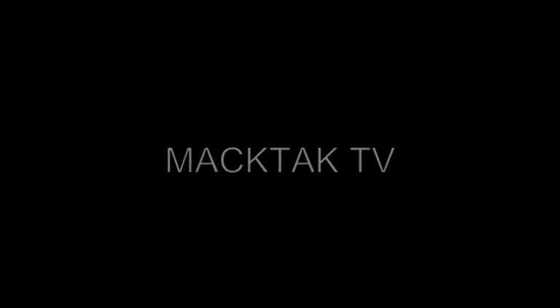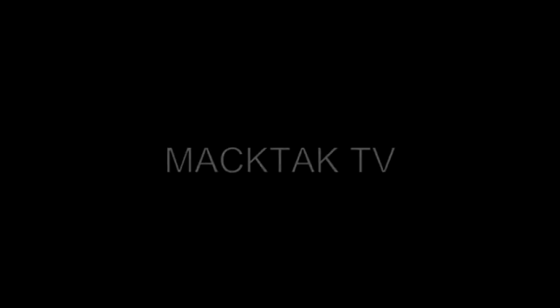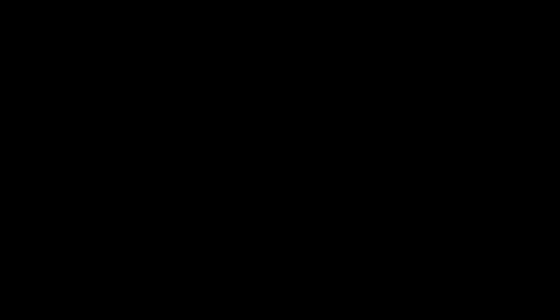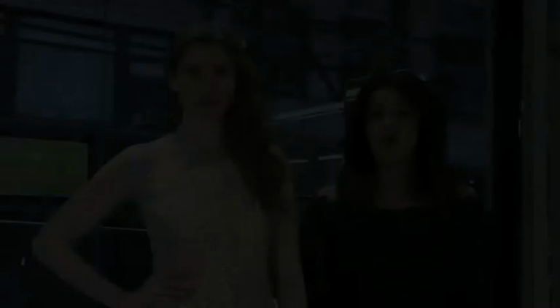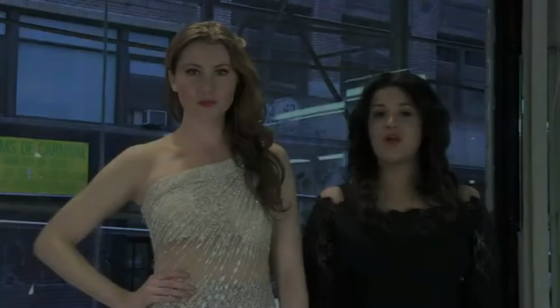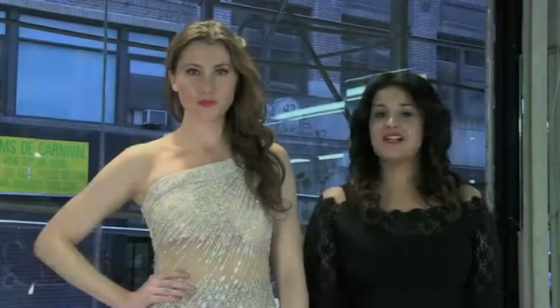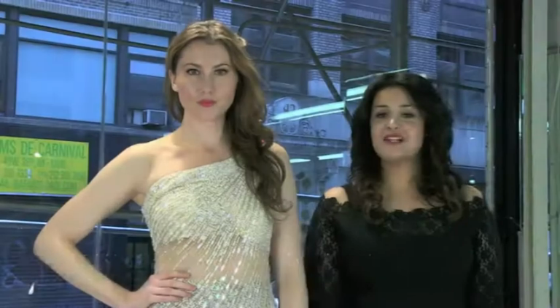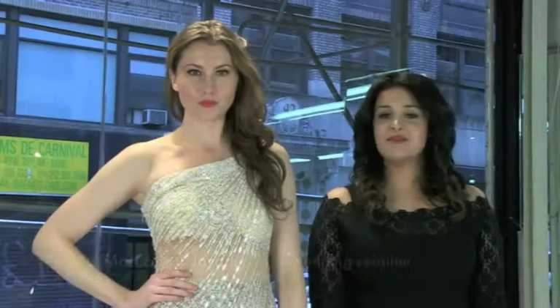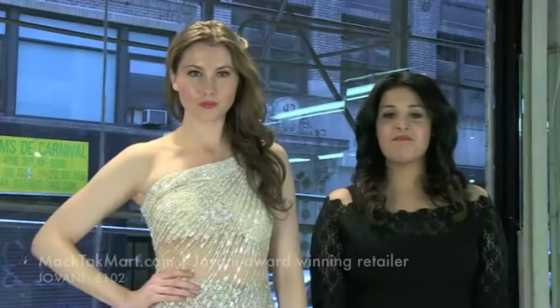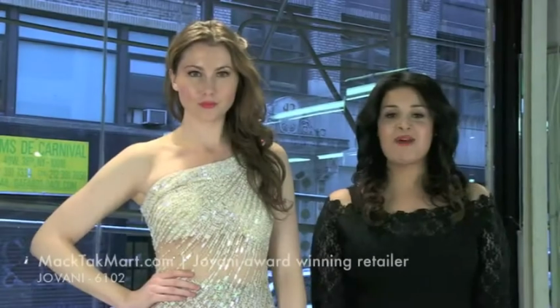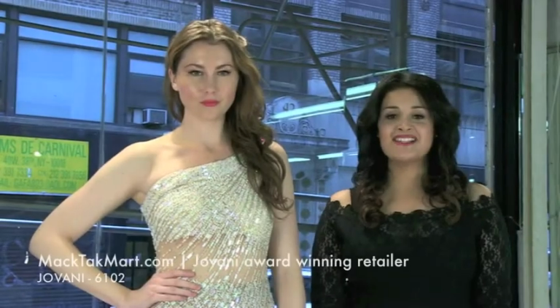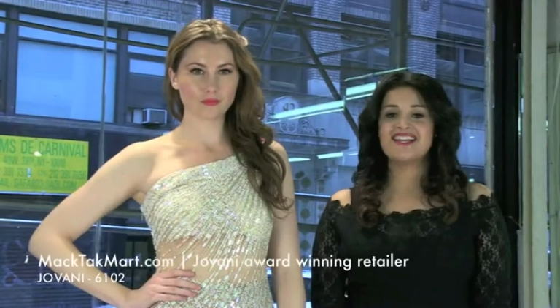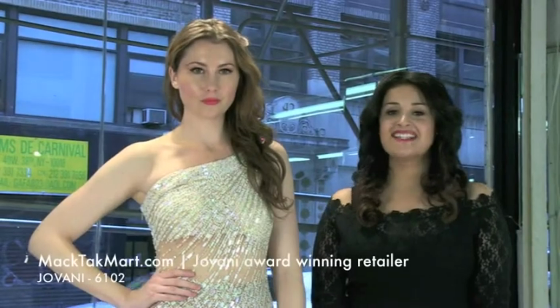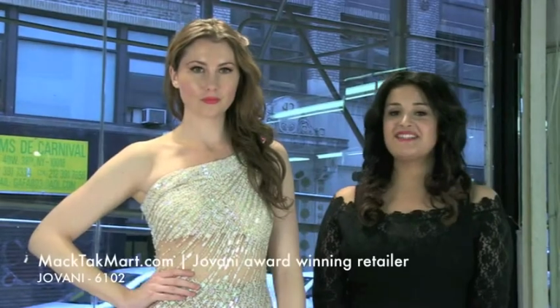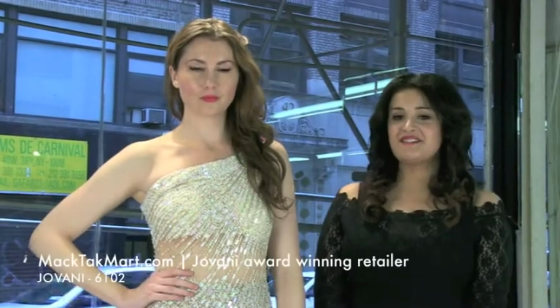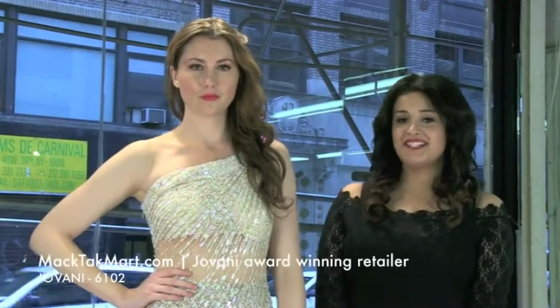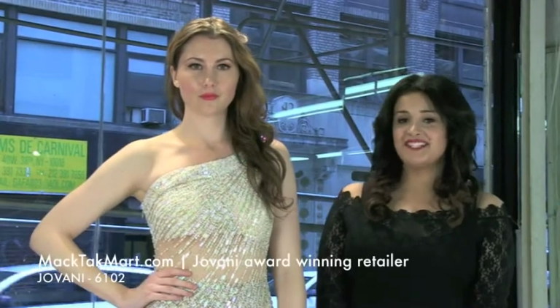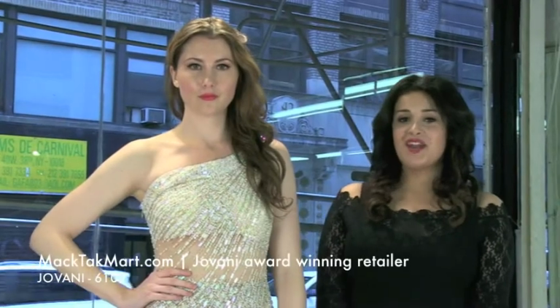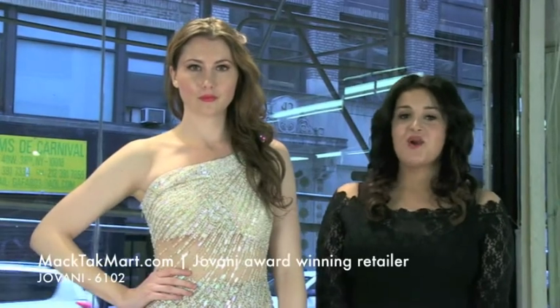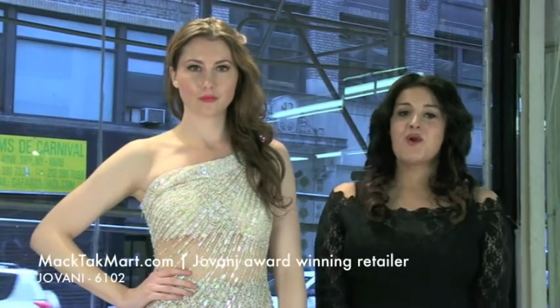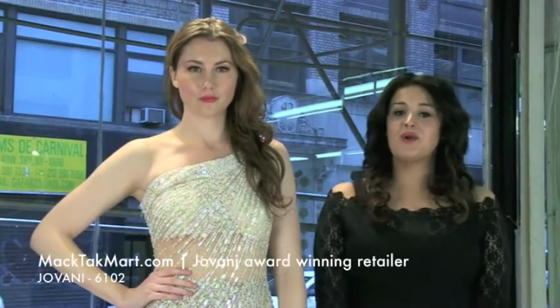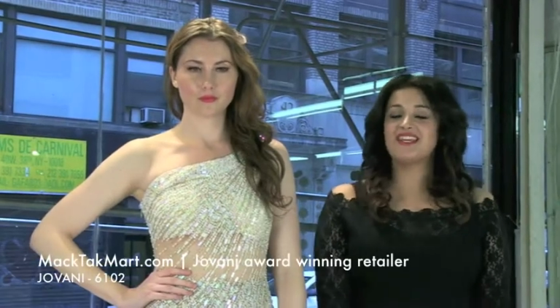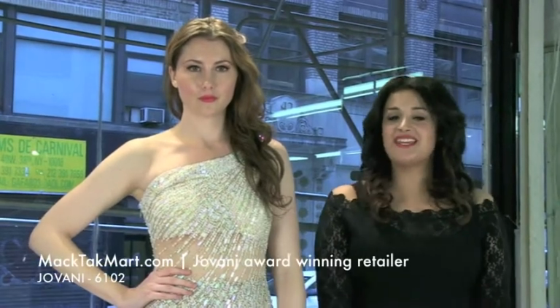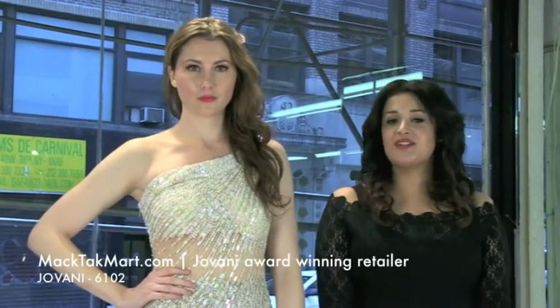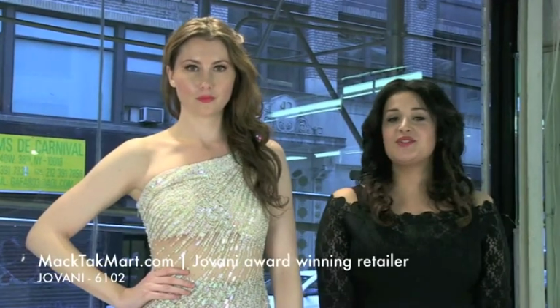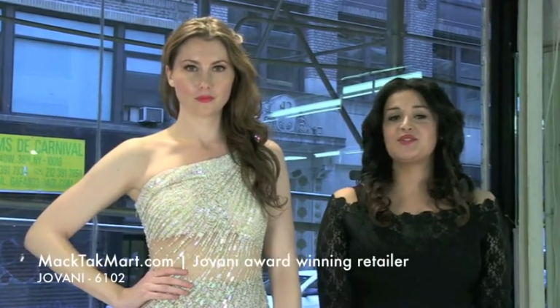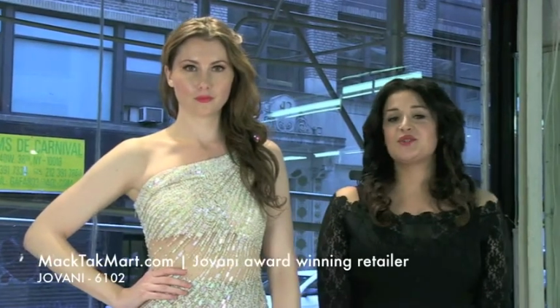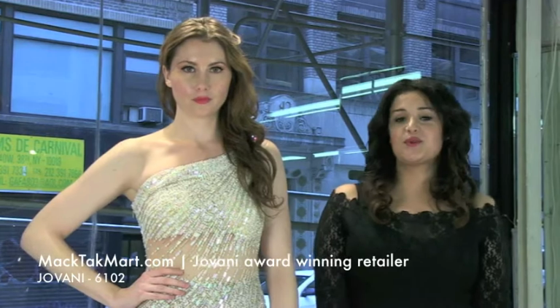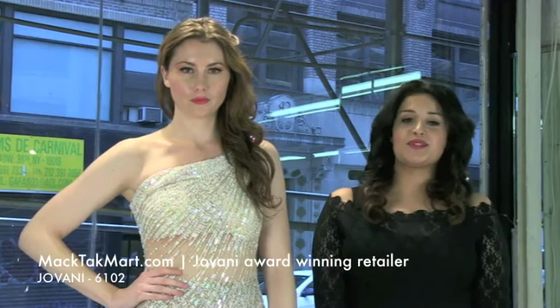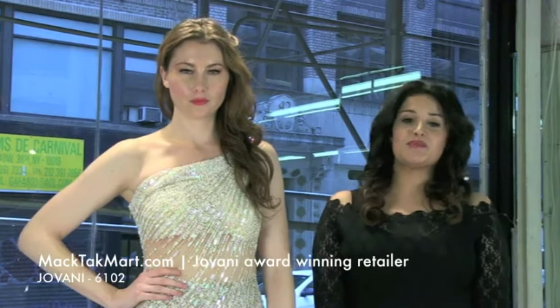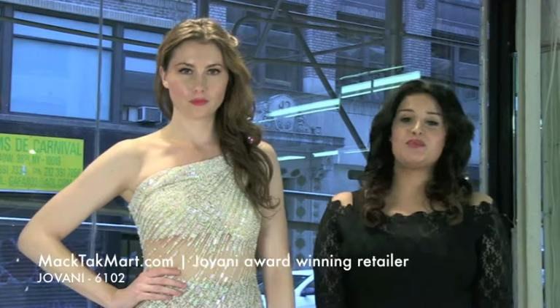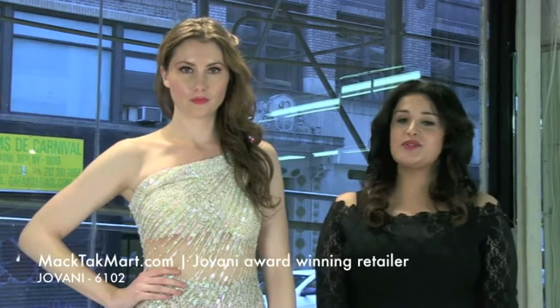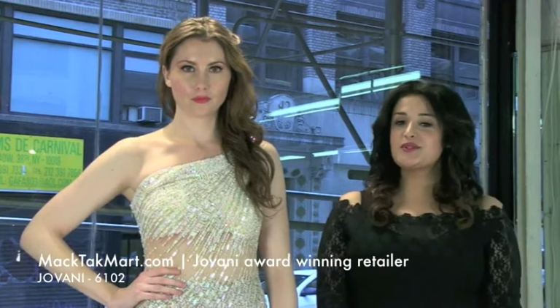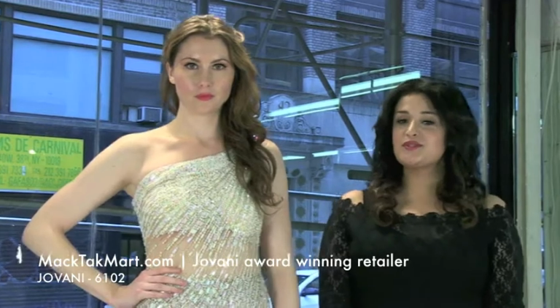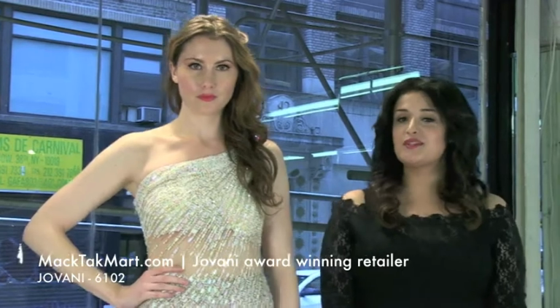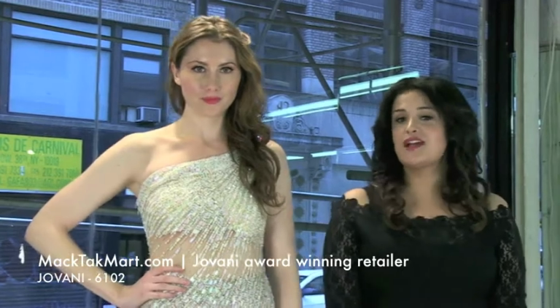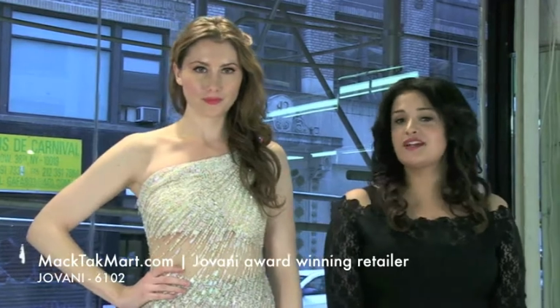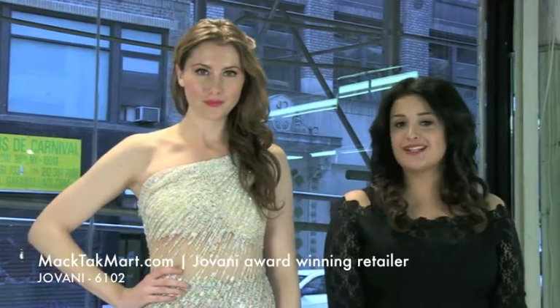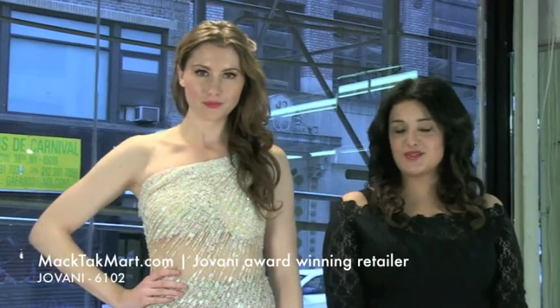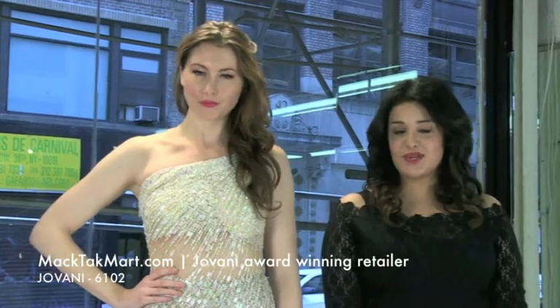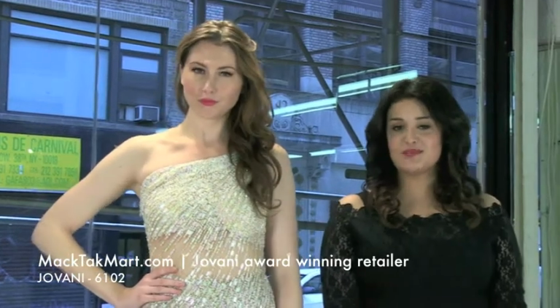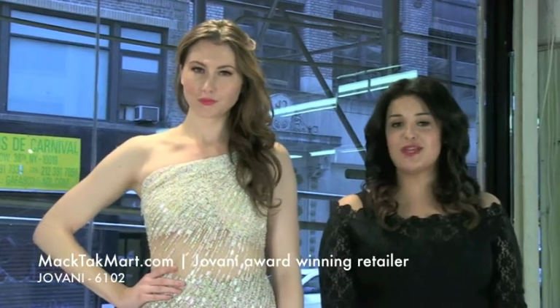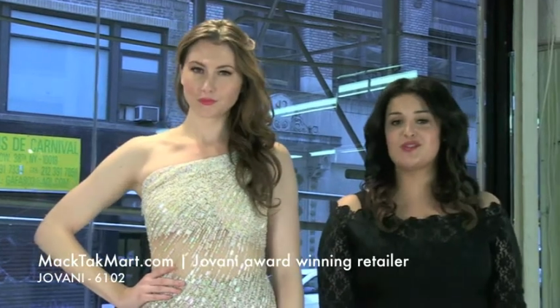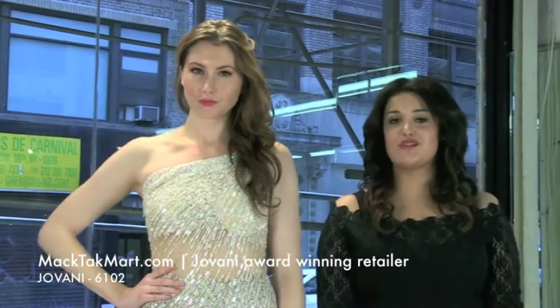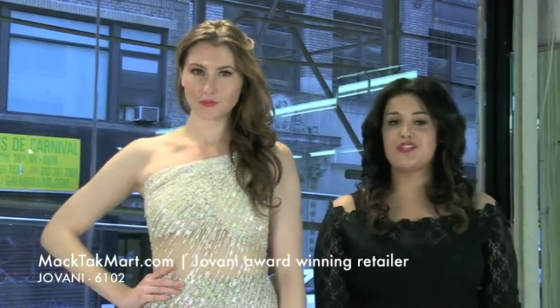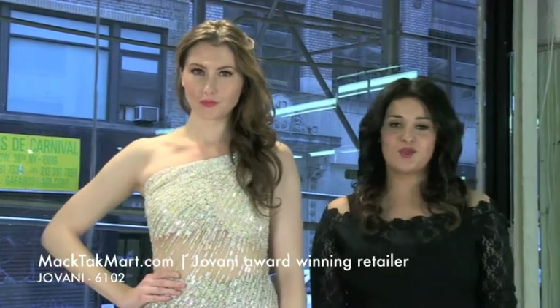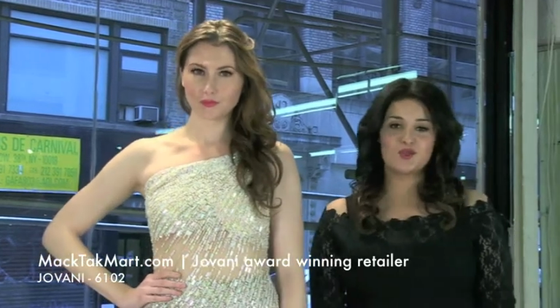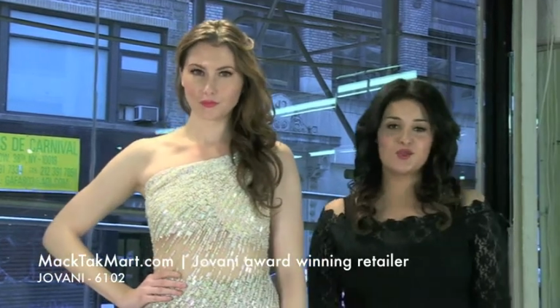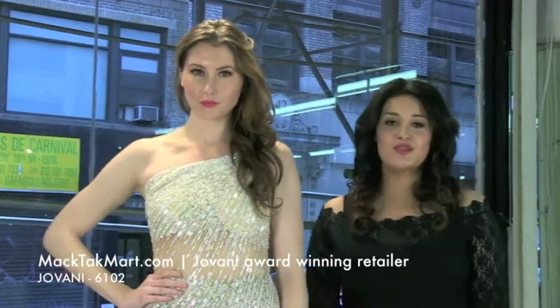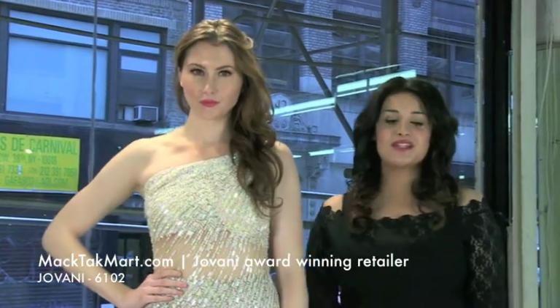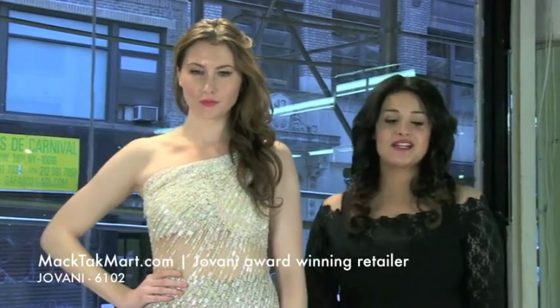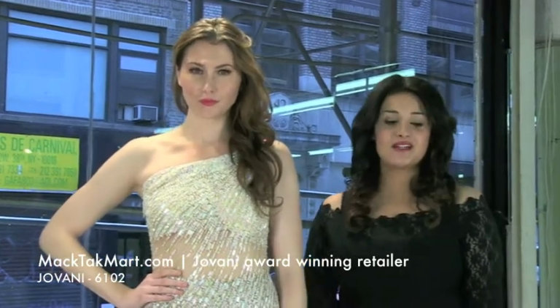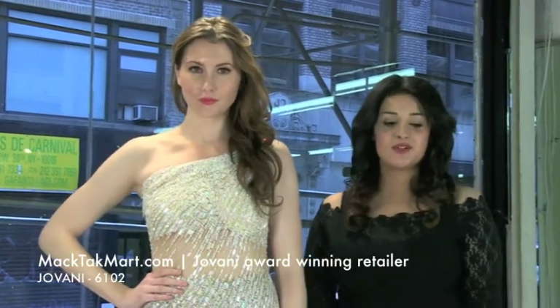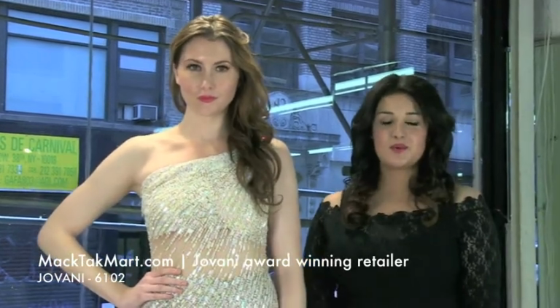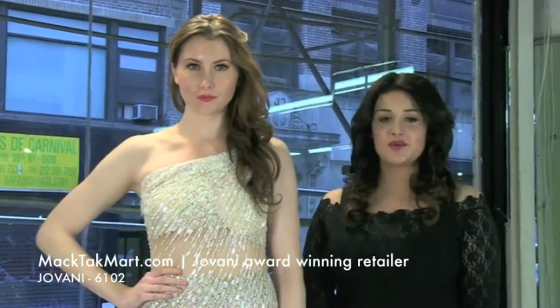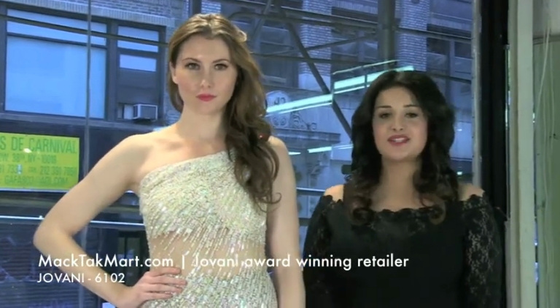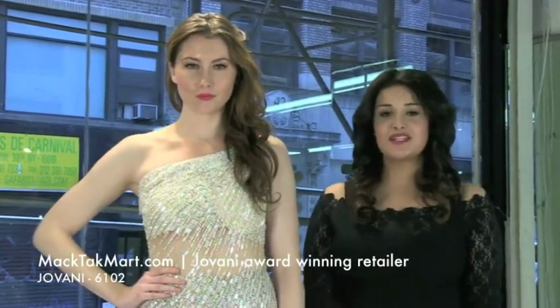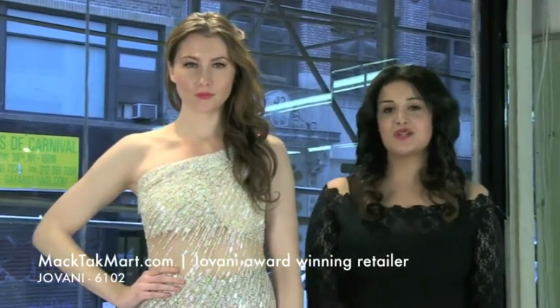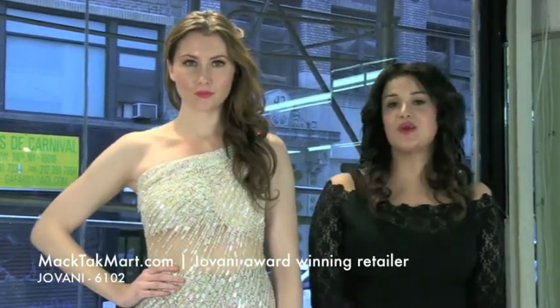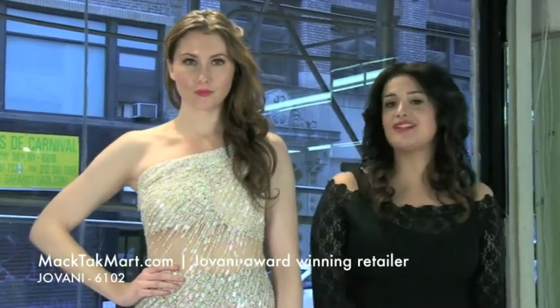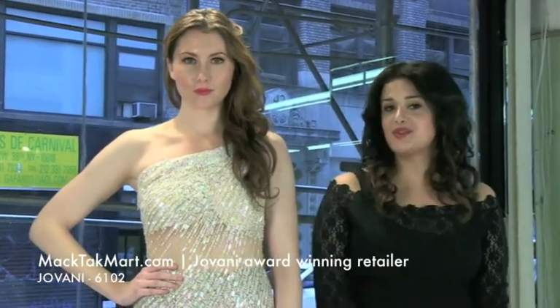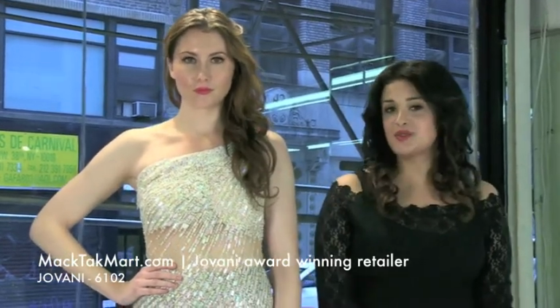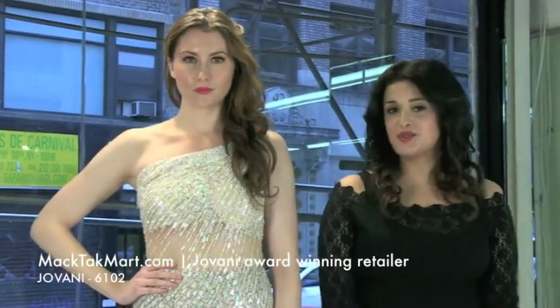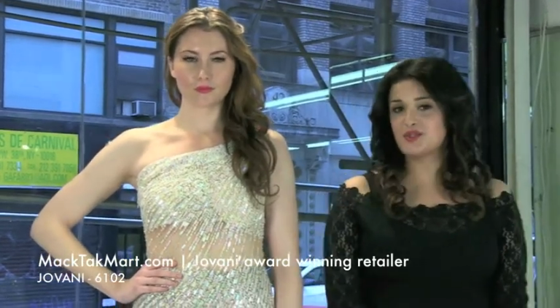Welcome to MagTag TV. We're here to show you this beautiful cocktail dress by Giovanni Couture, style number 6102.